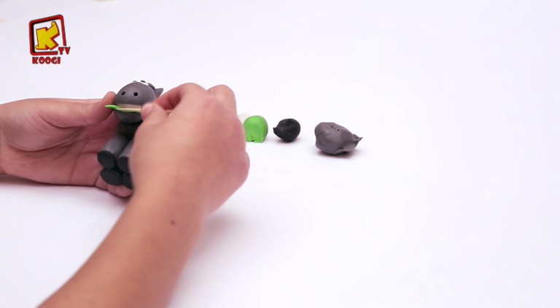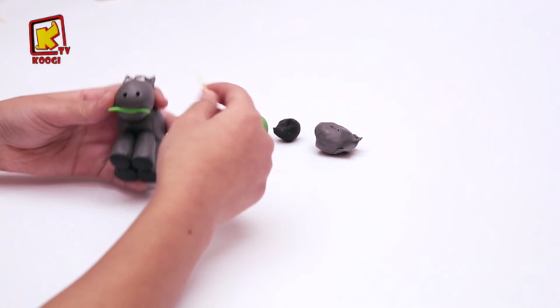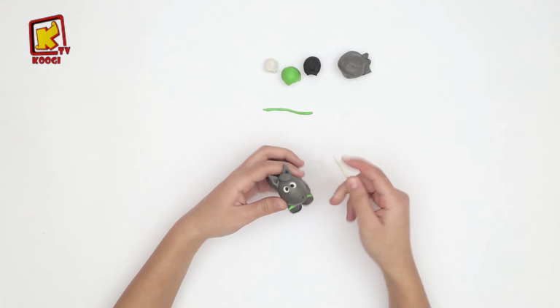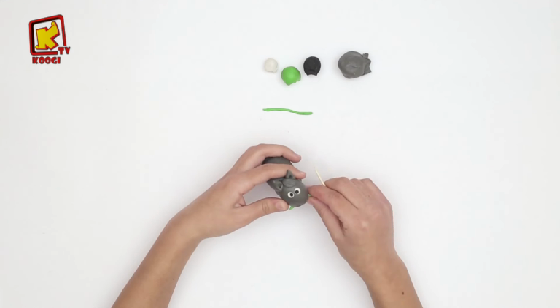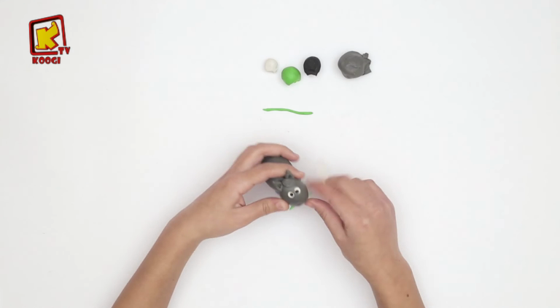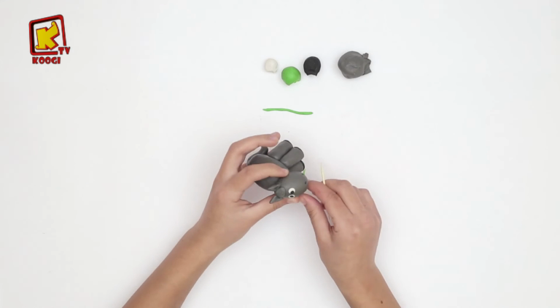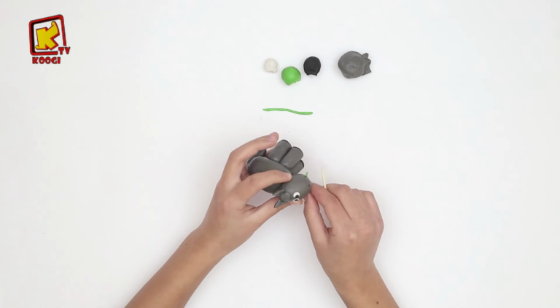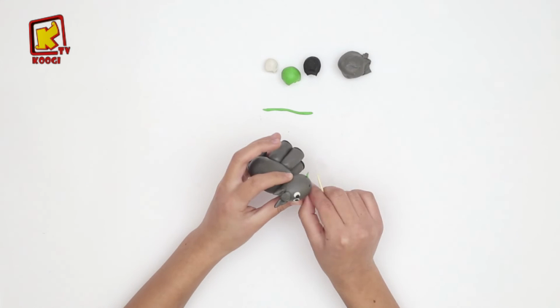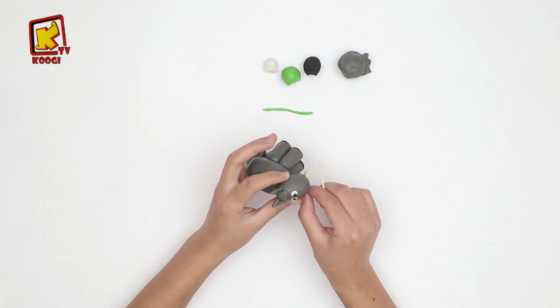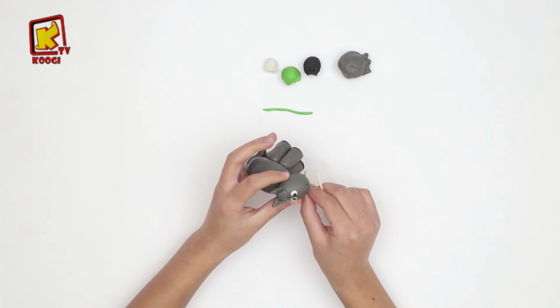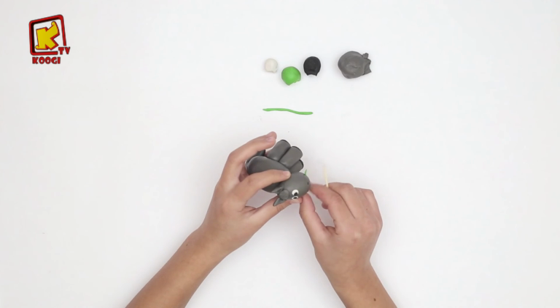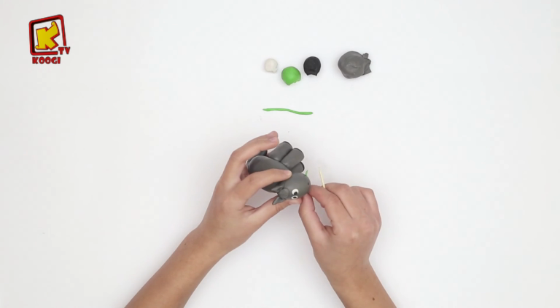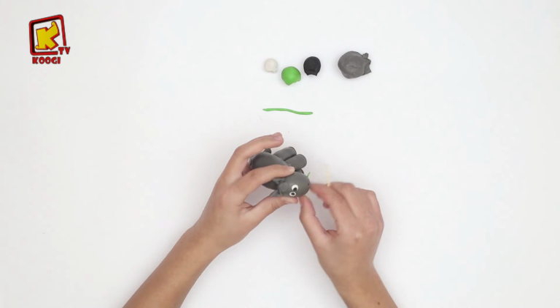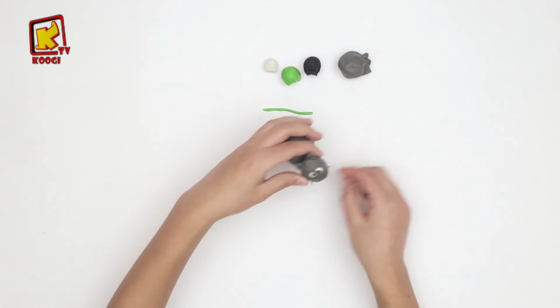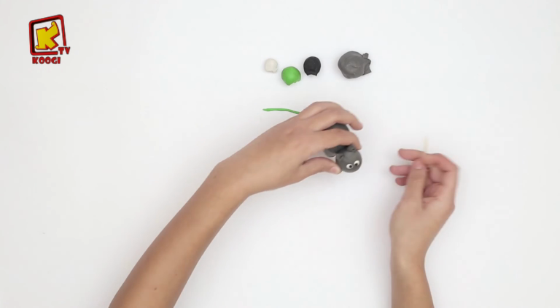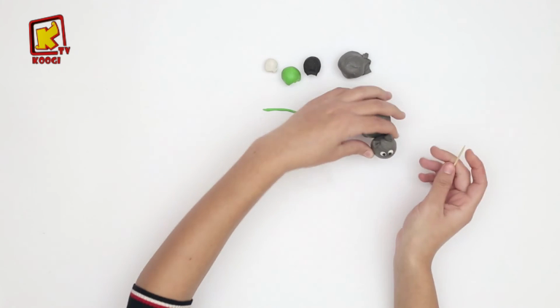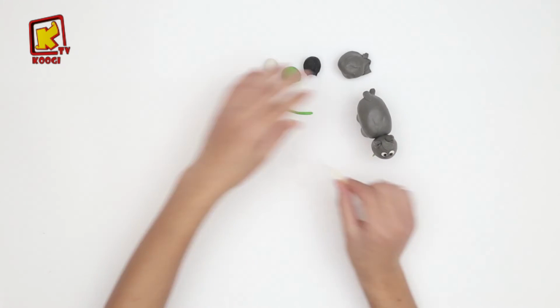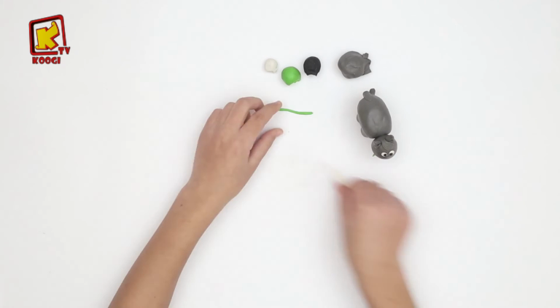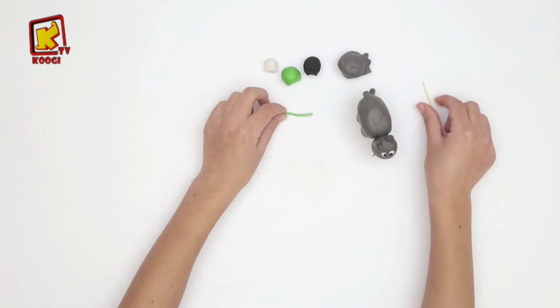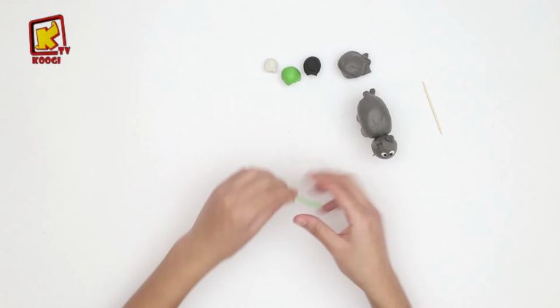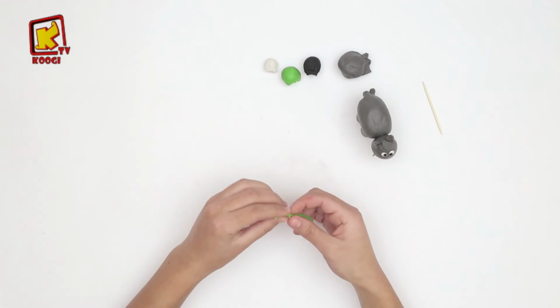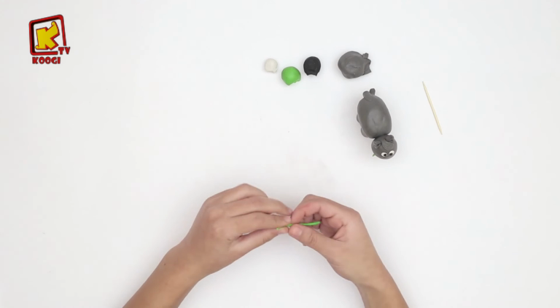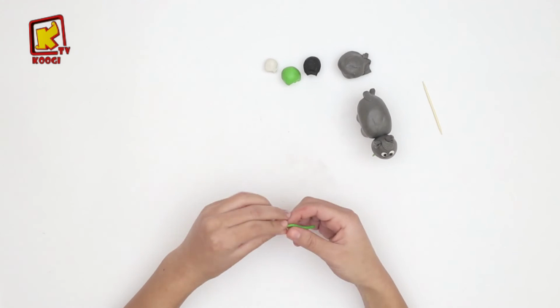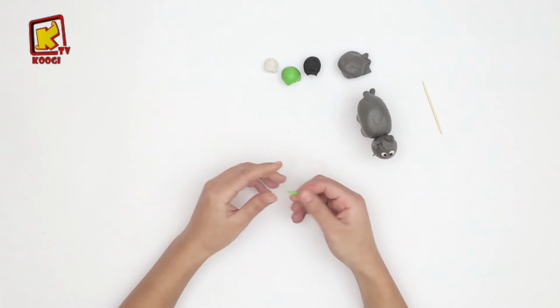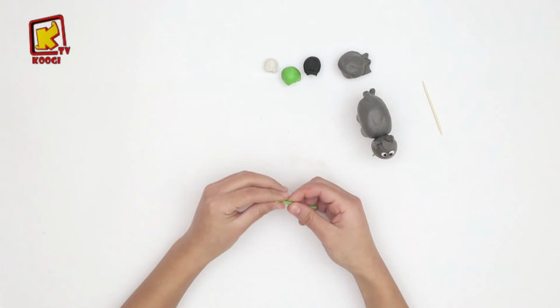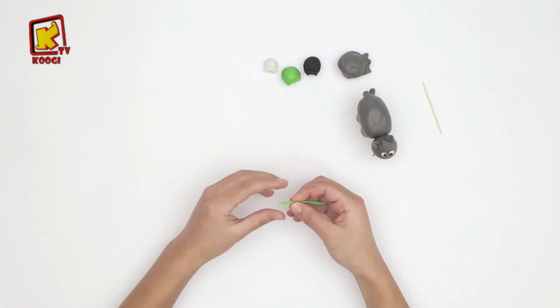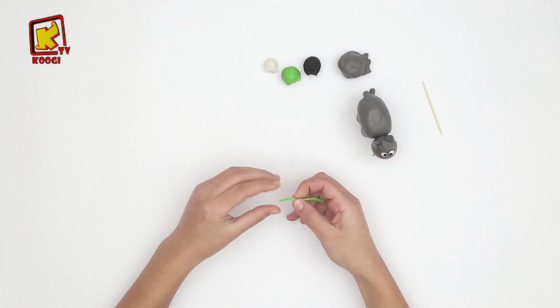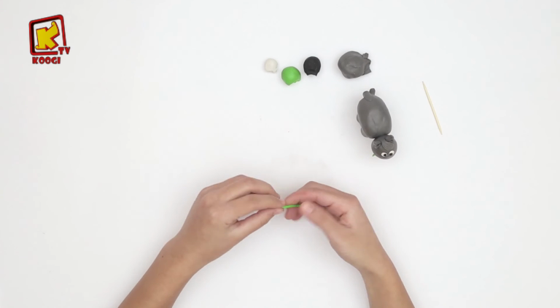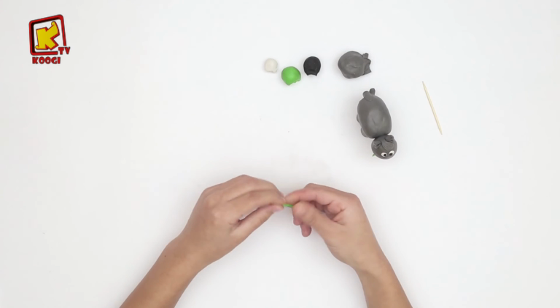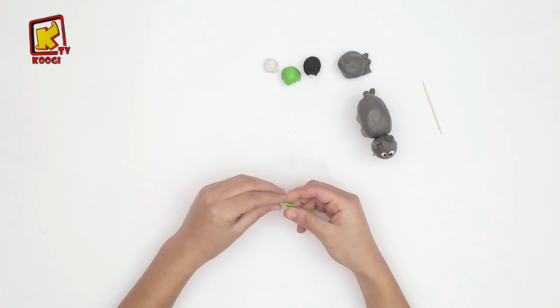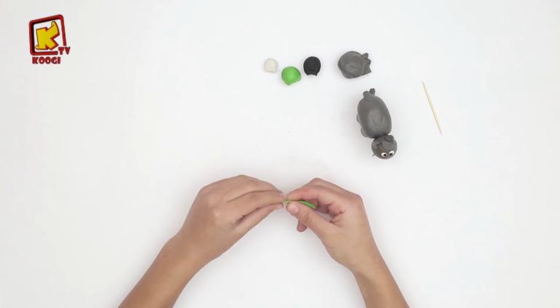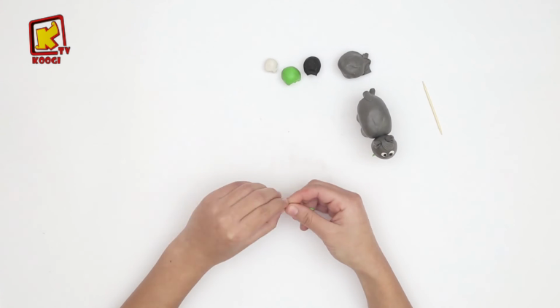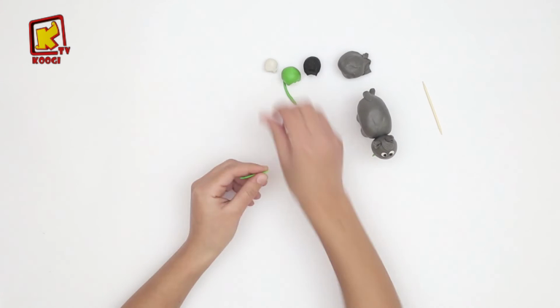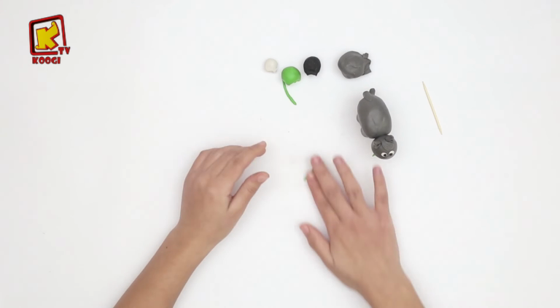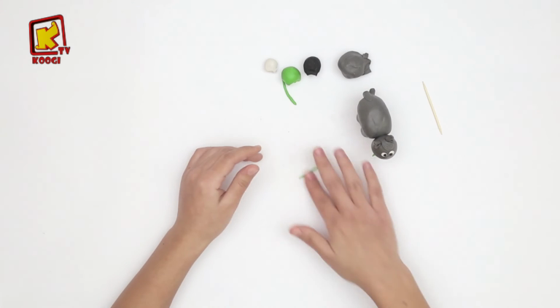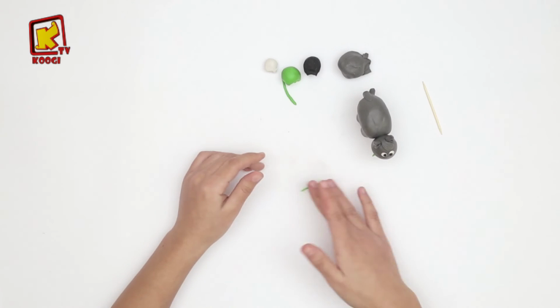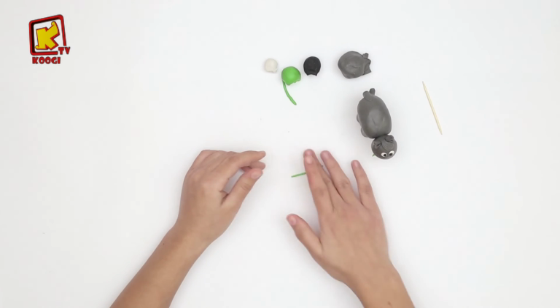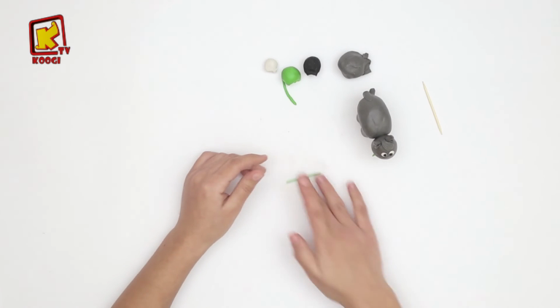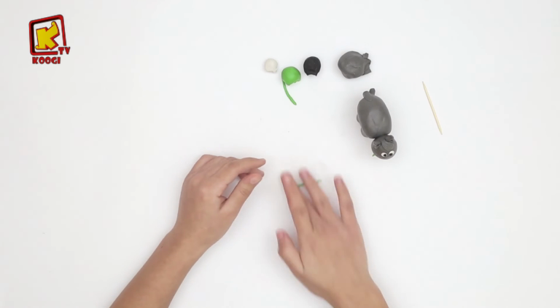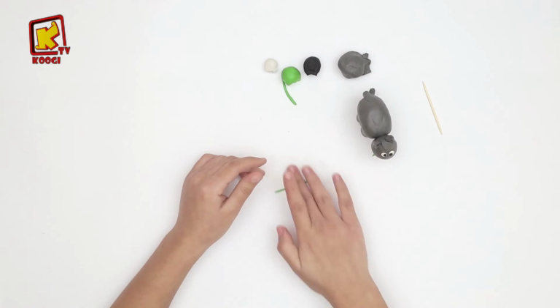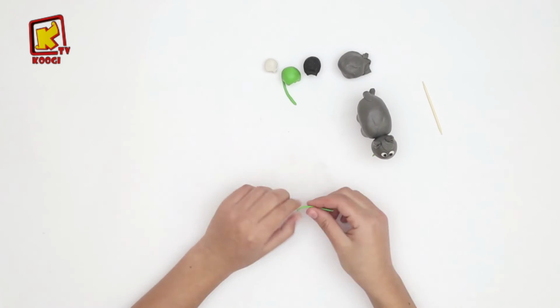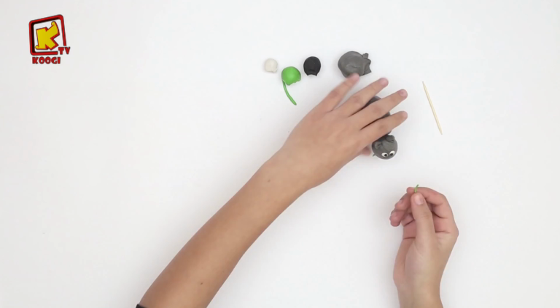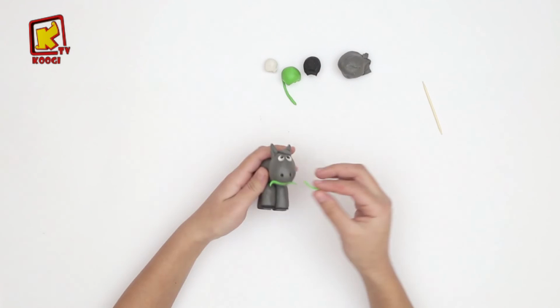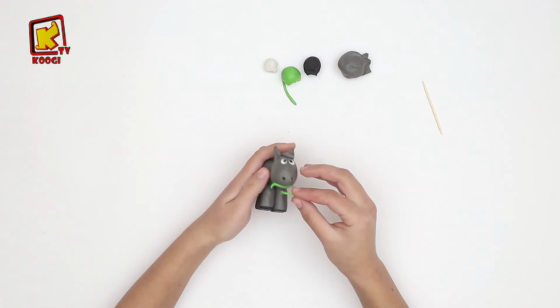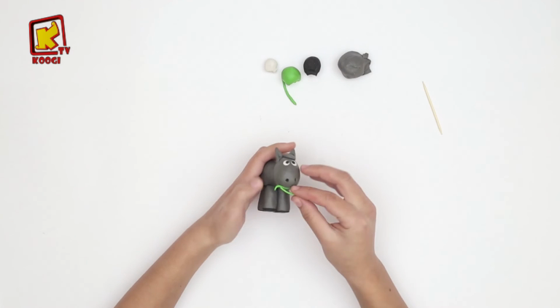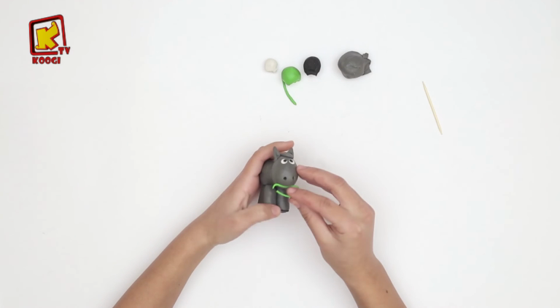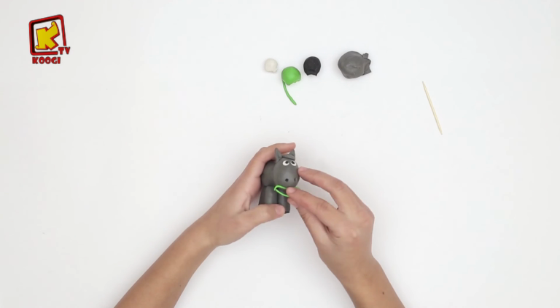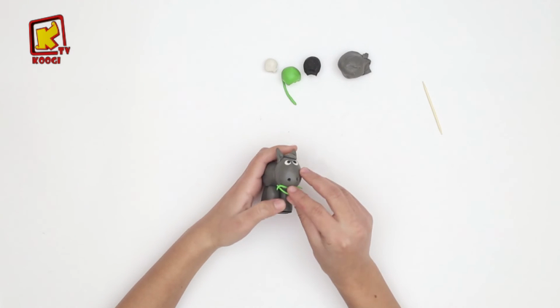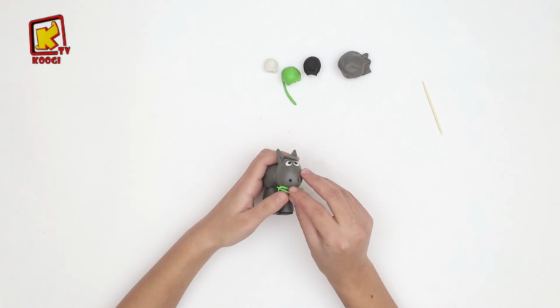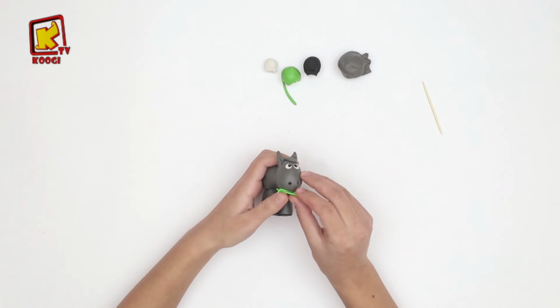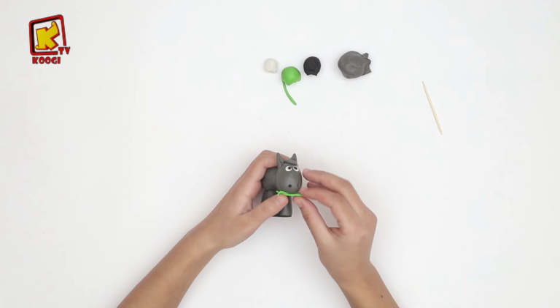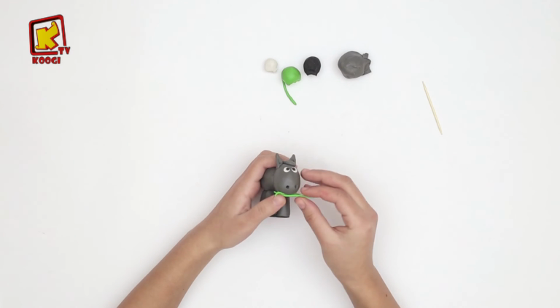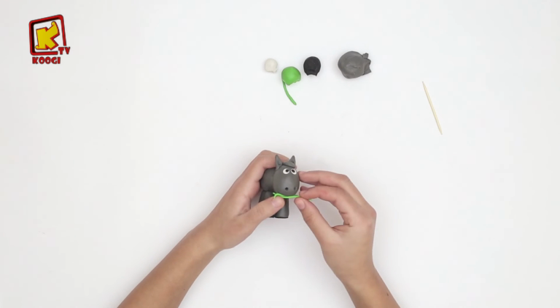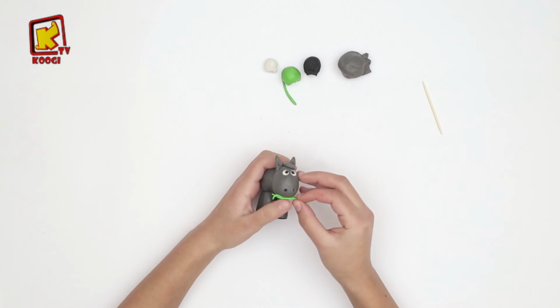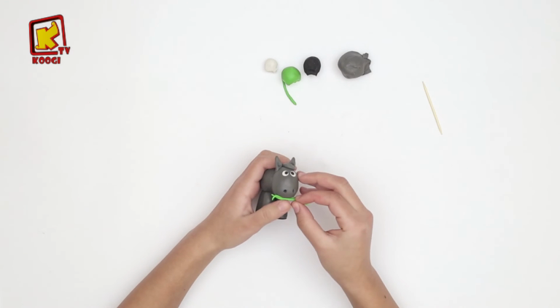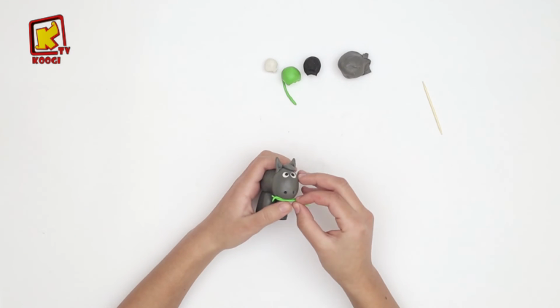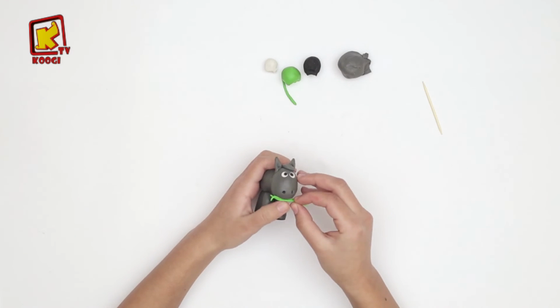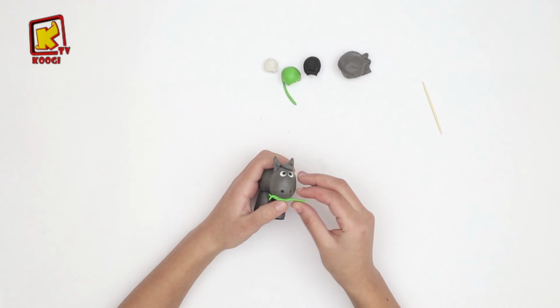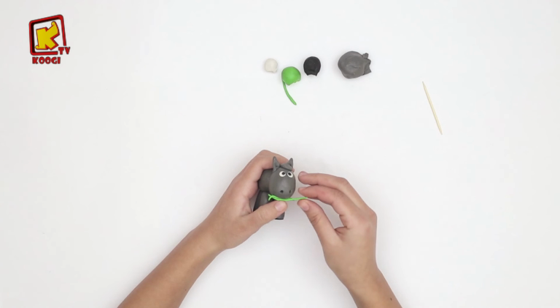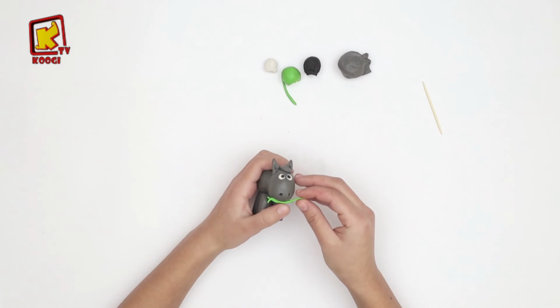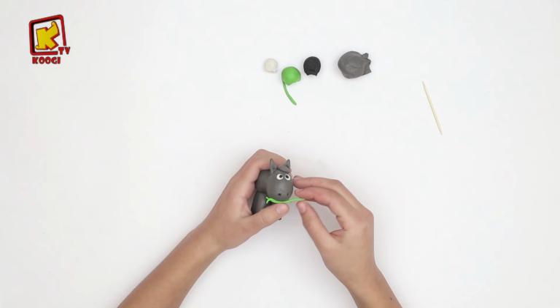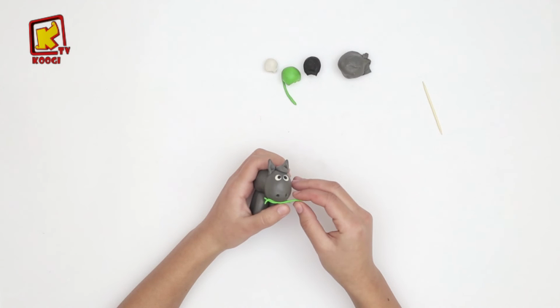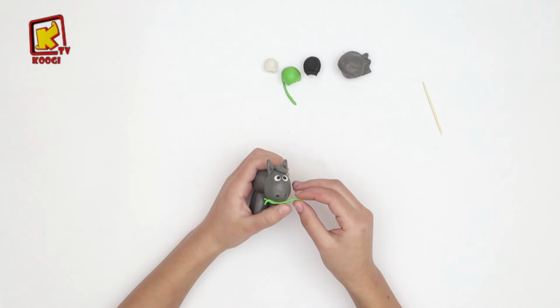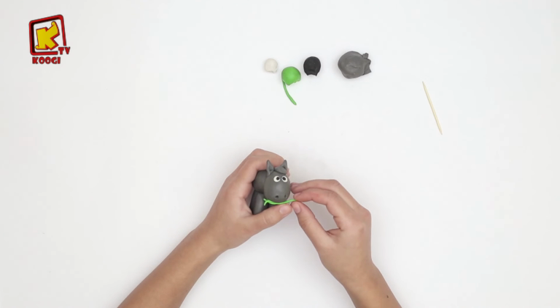On va faire une autre. Et rouler, rouler, rouler. Et on va le coller de l'autre côté.